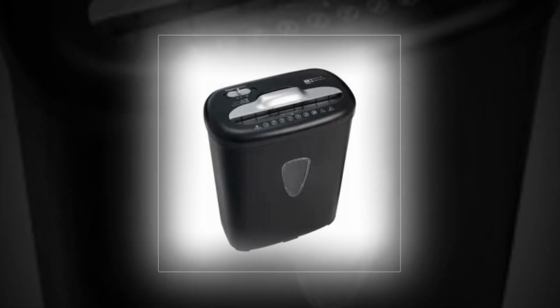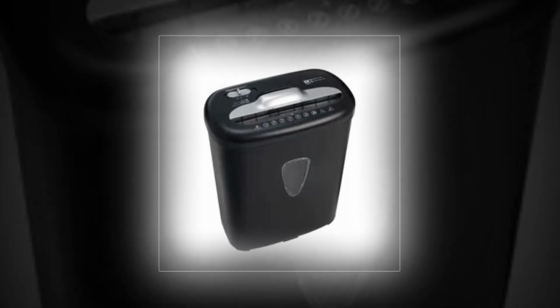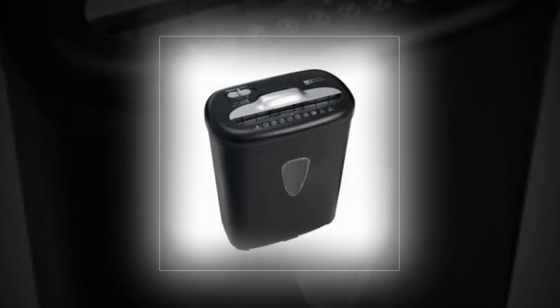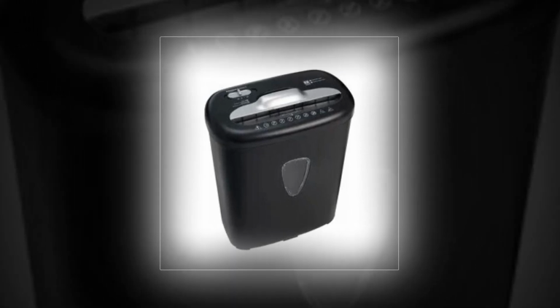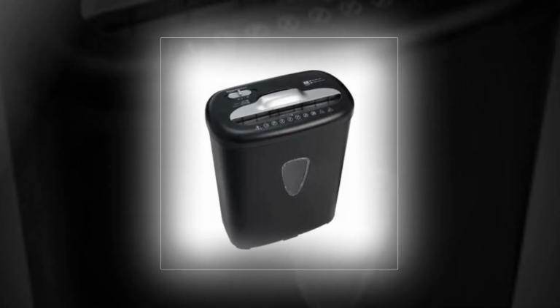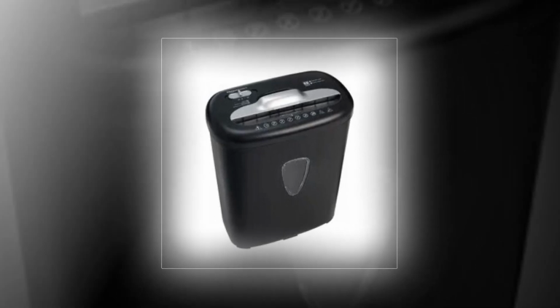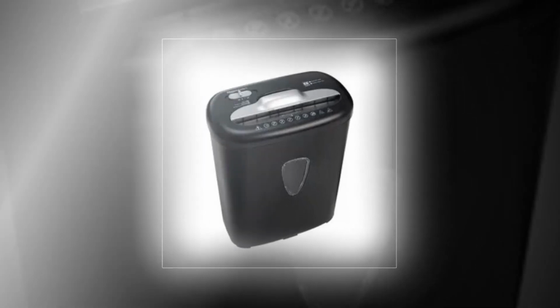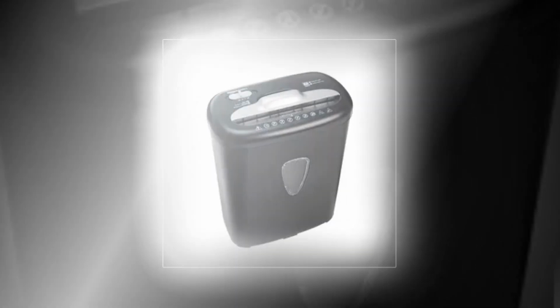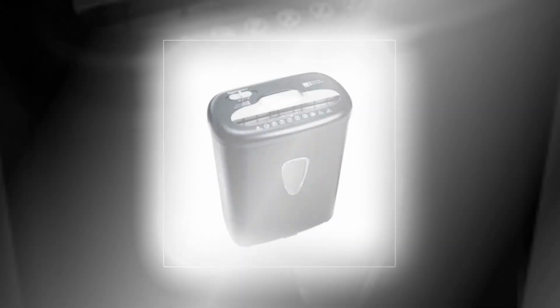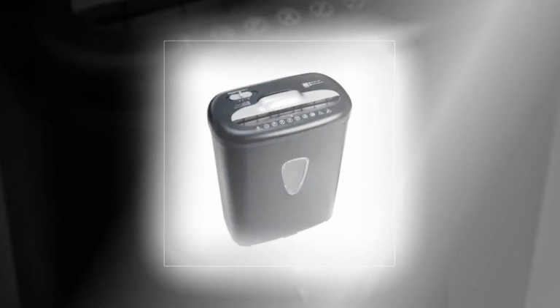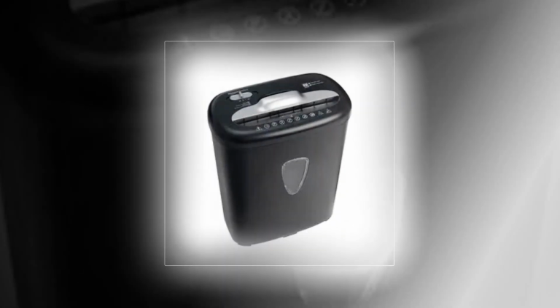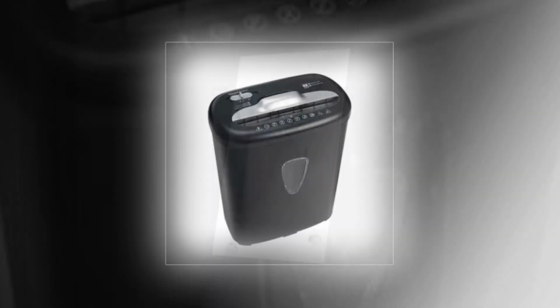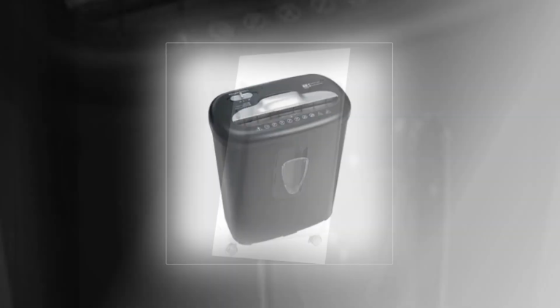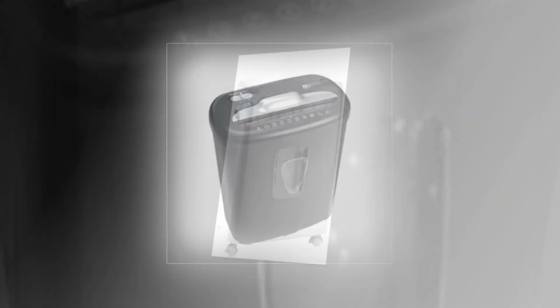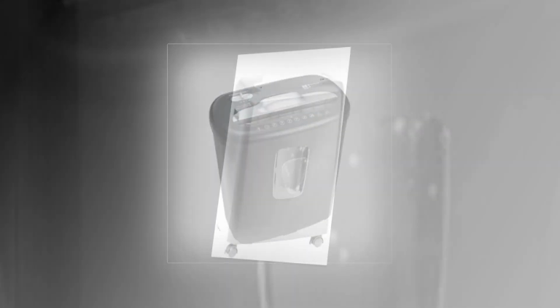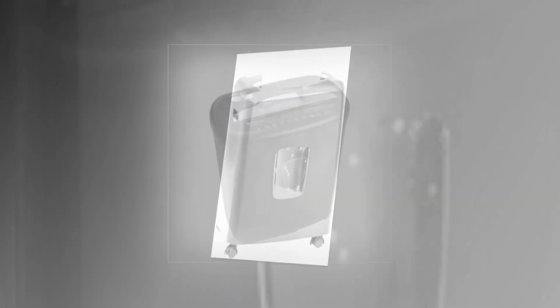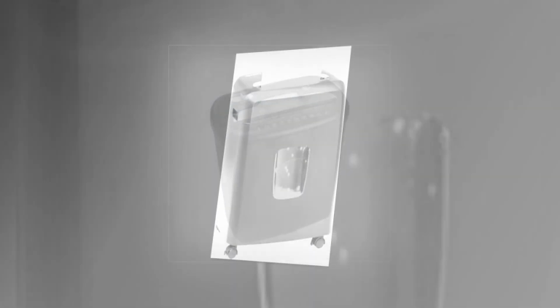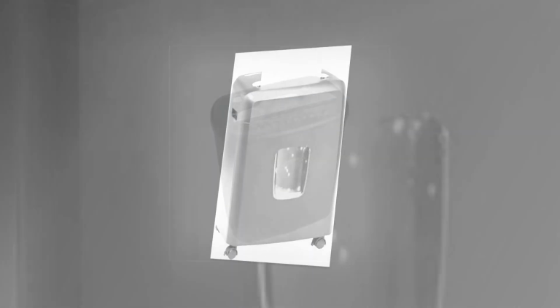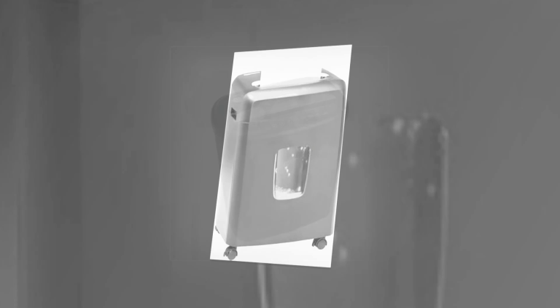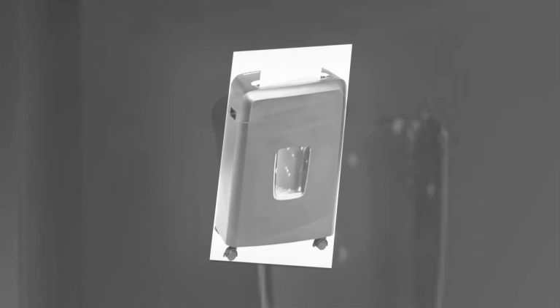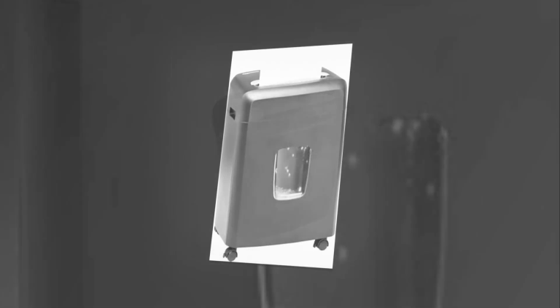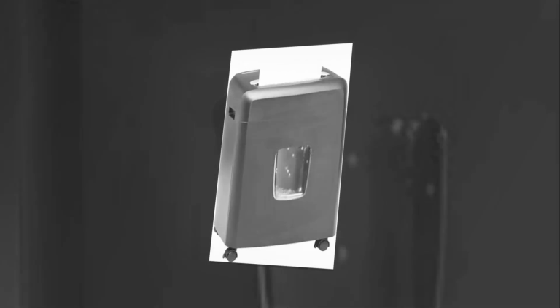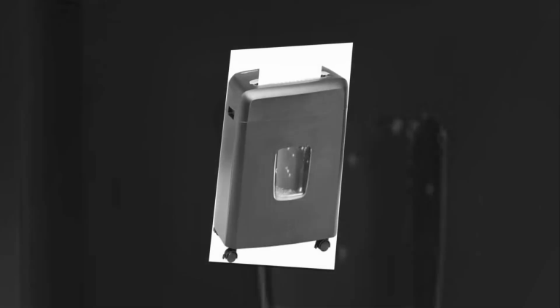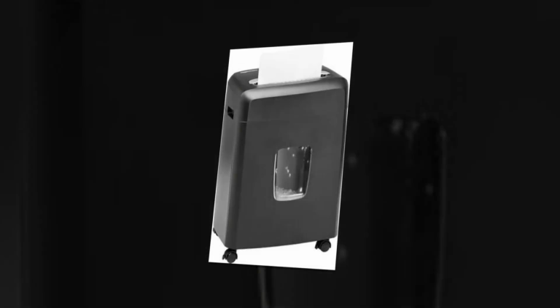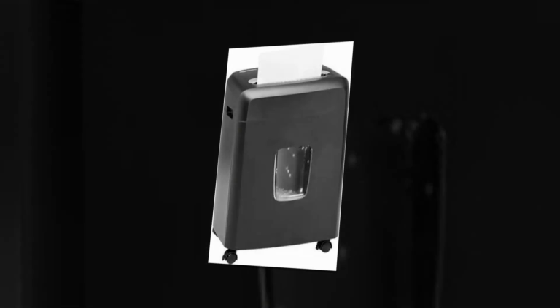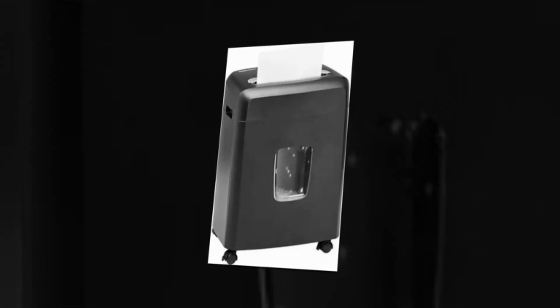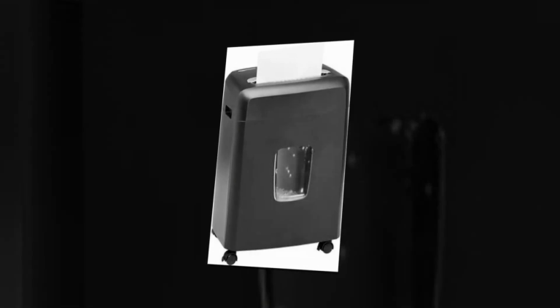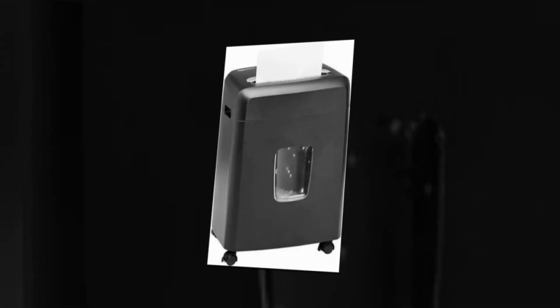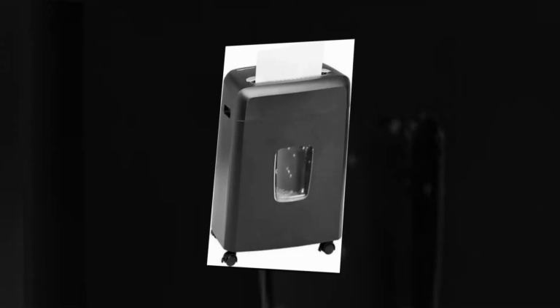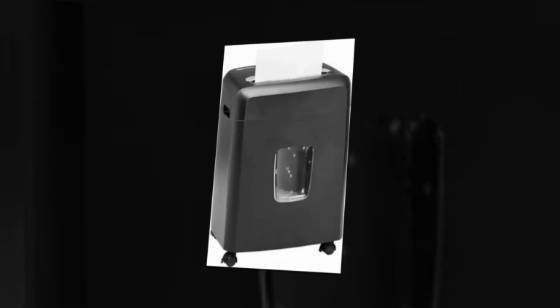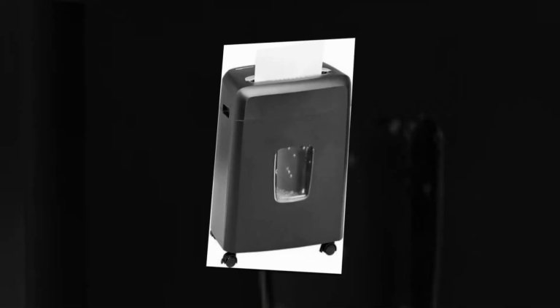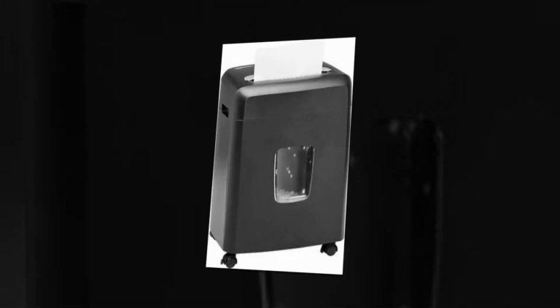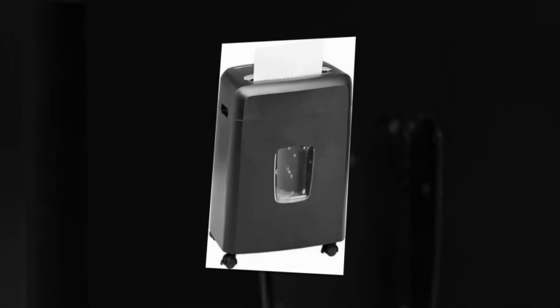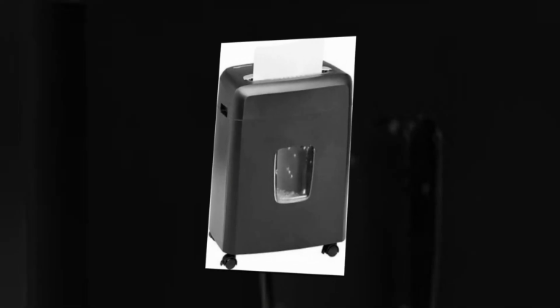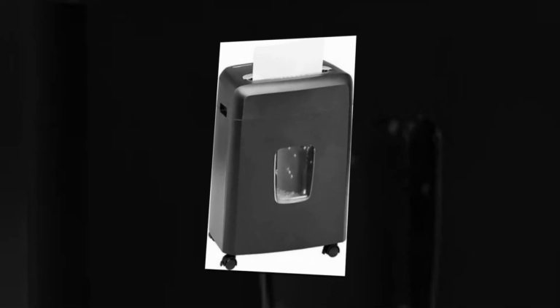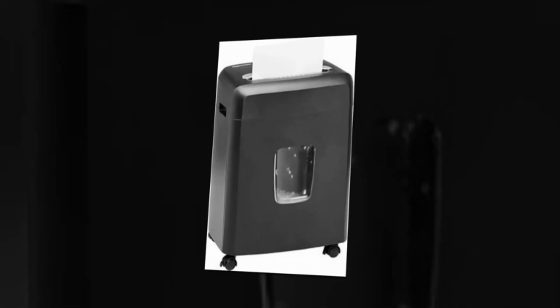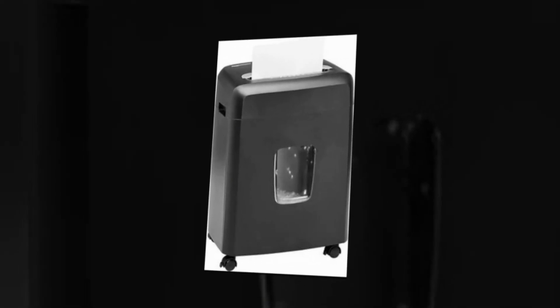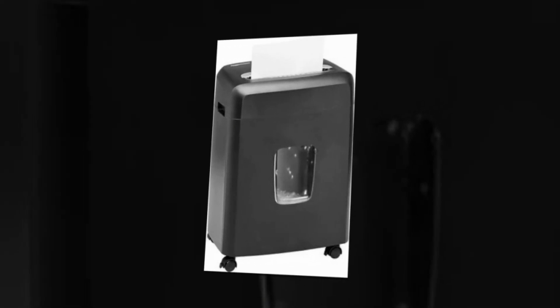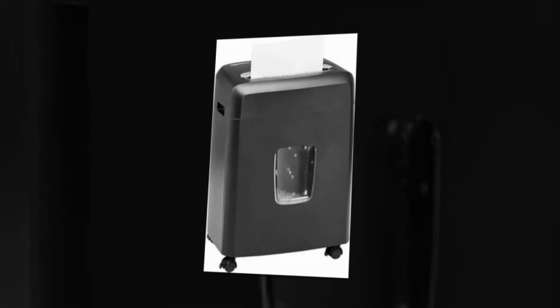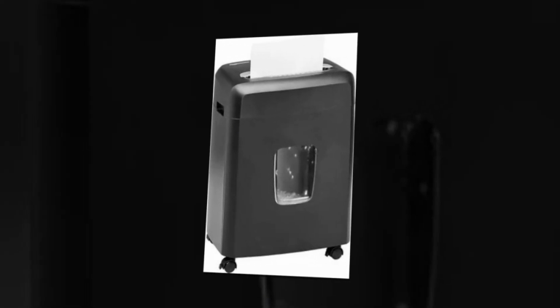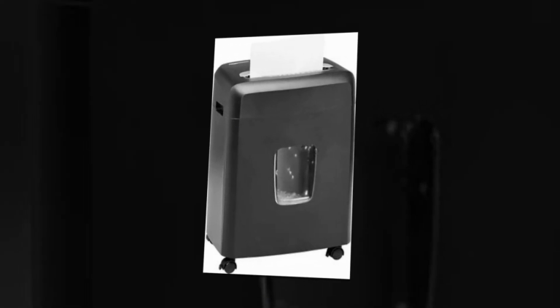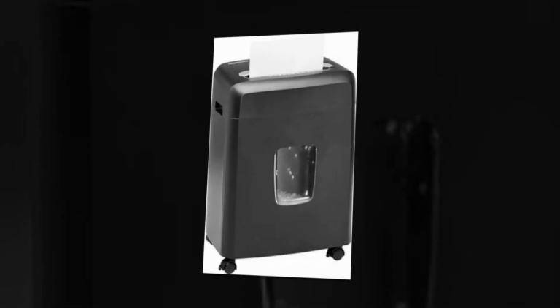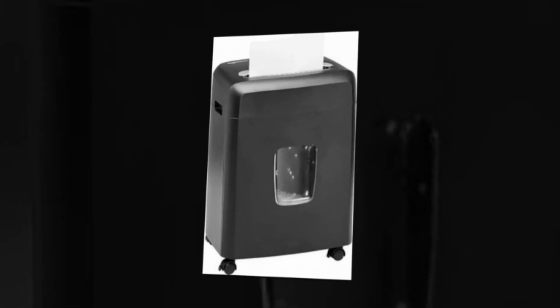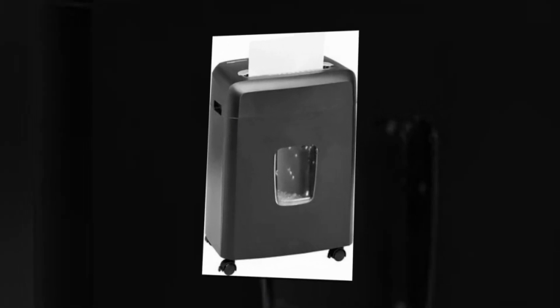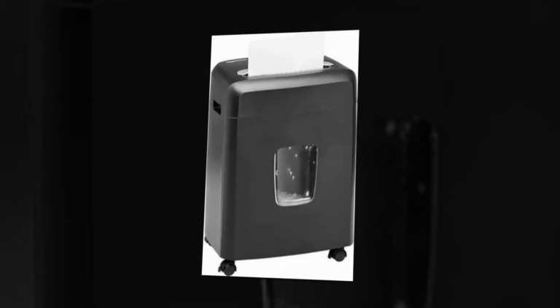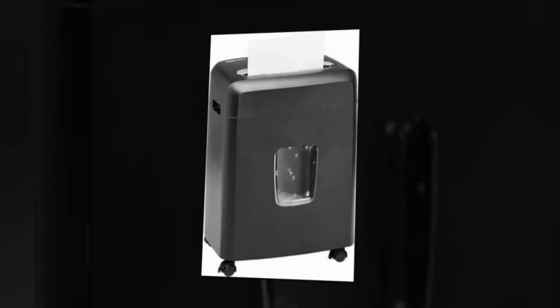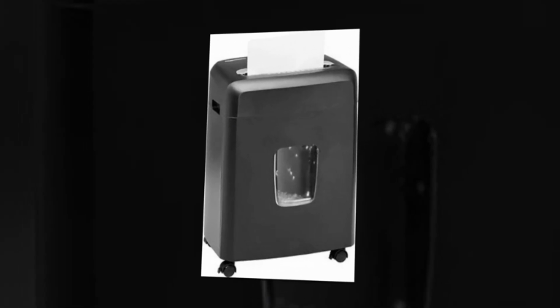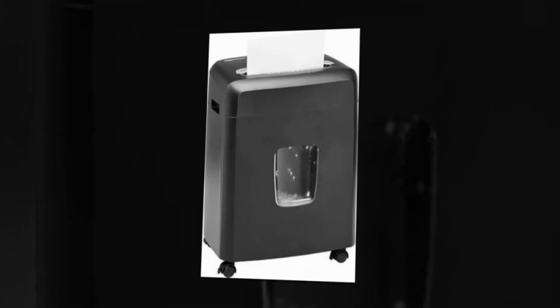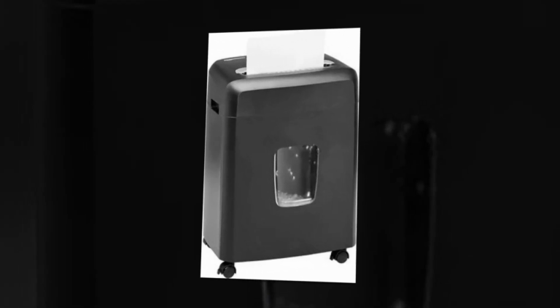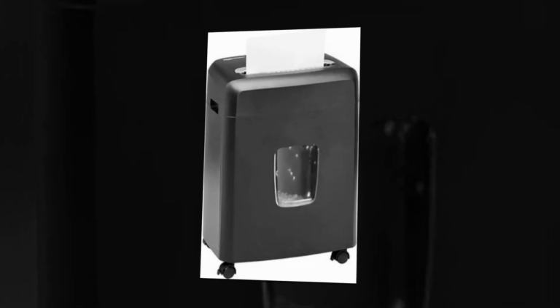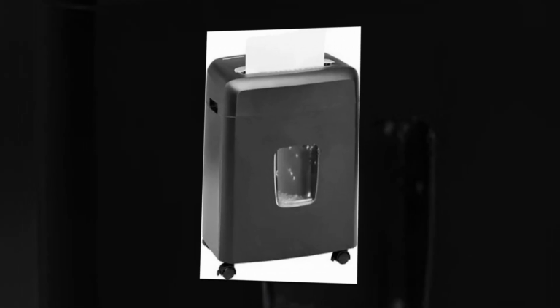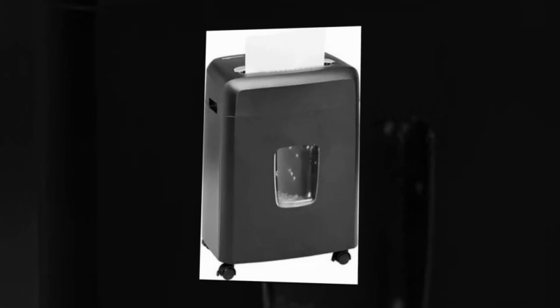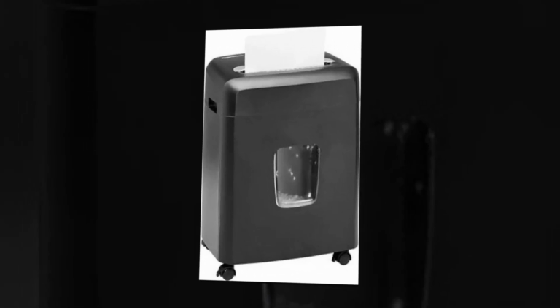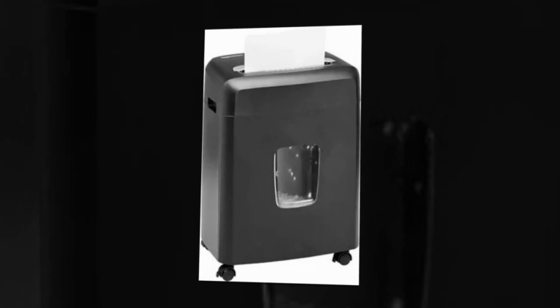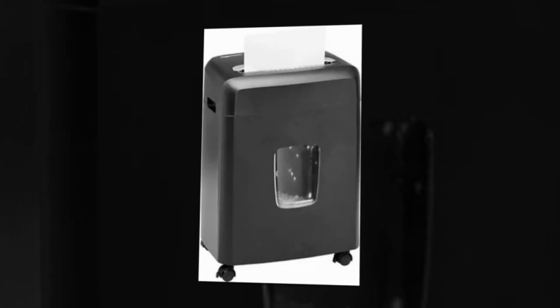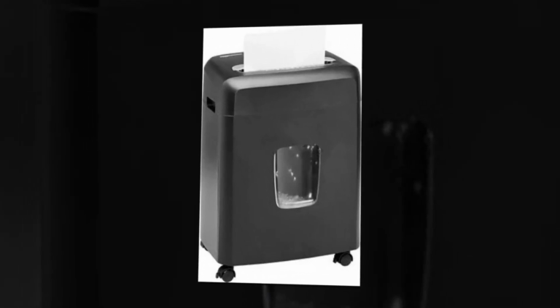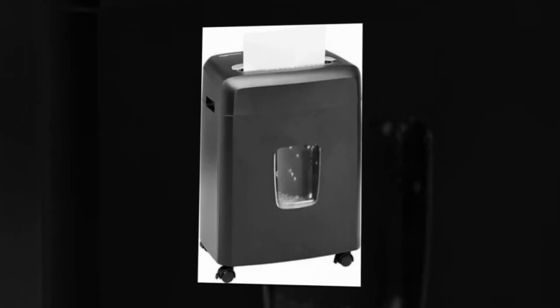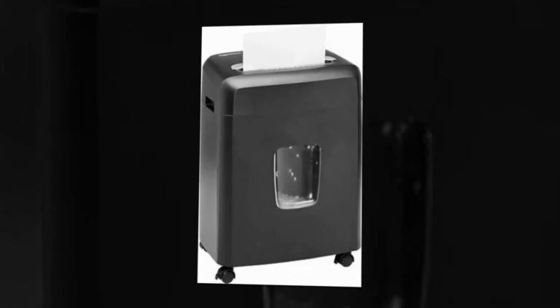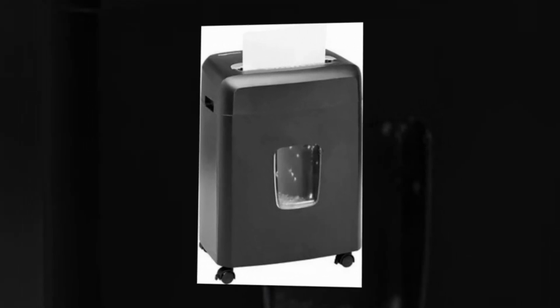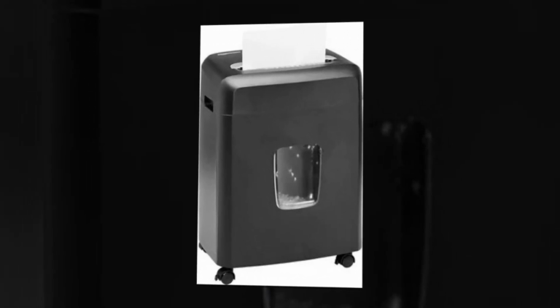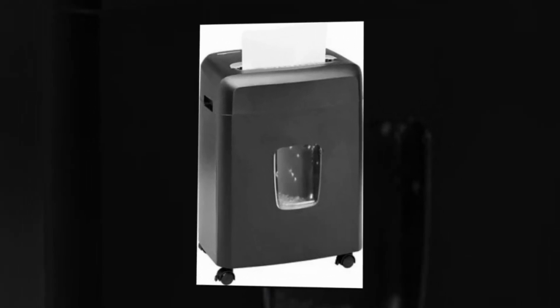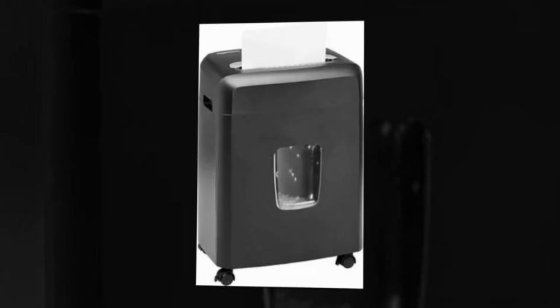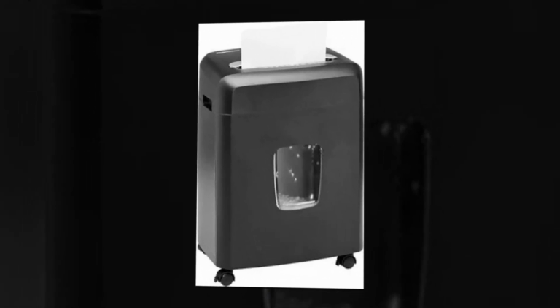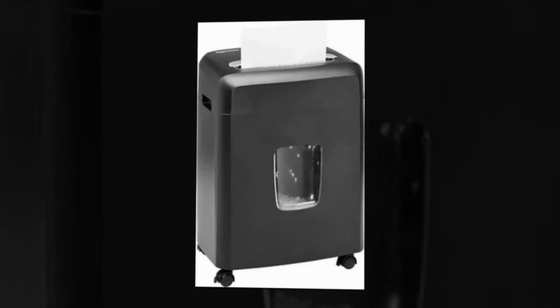Avoid using aerosol products near or within the shredder, and avoid shredding anything metallic such as credit cards.